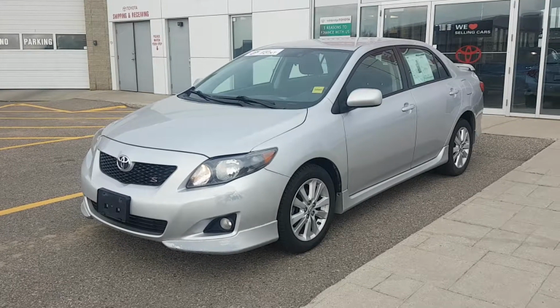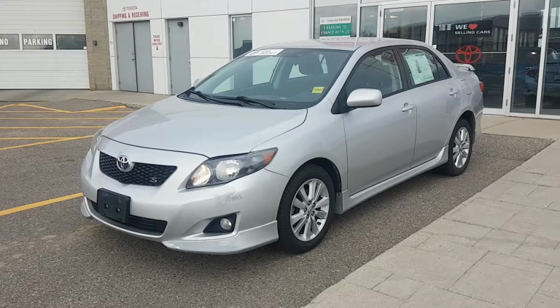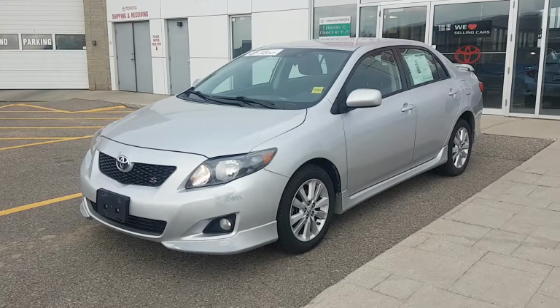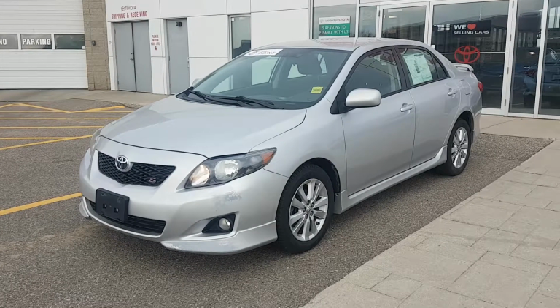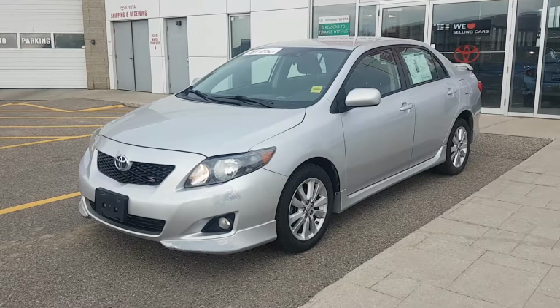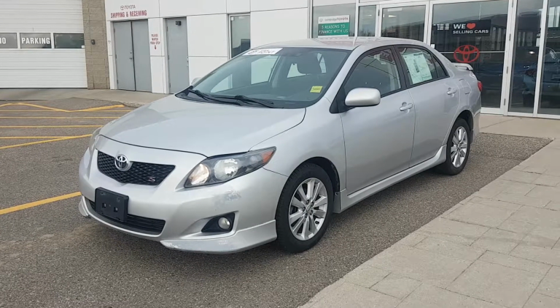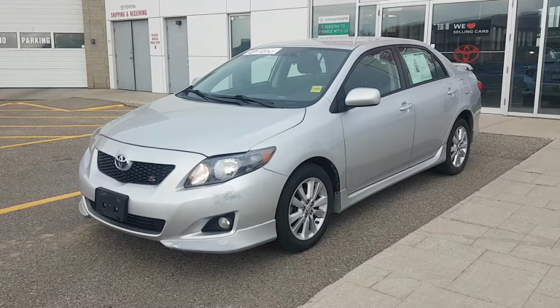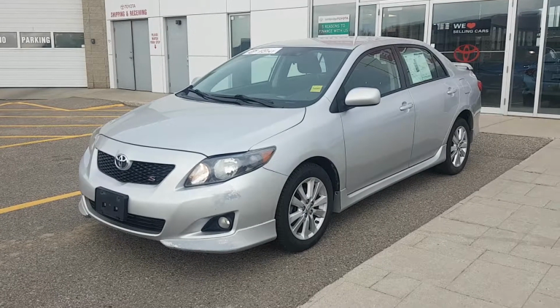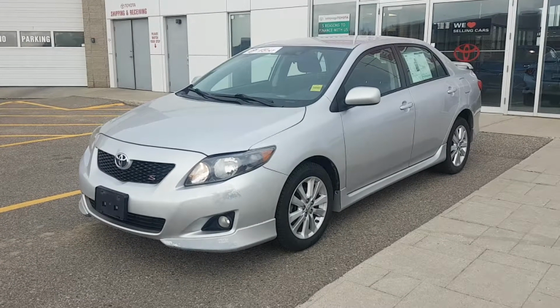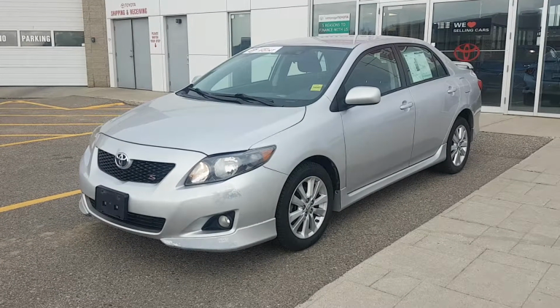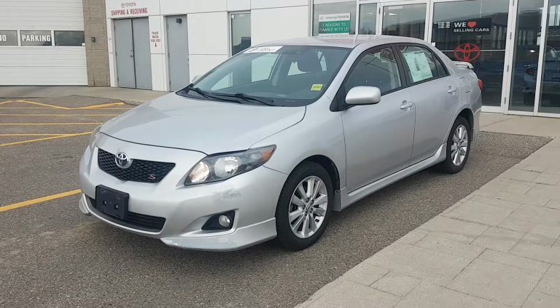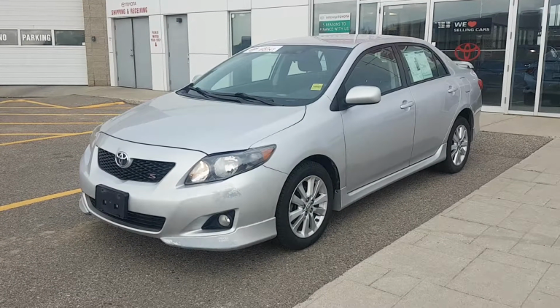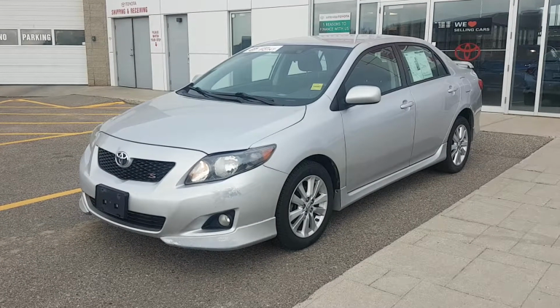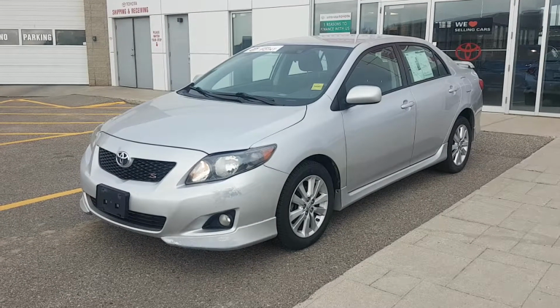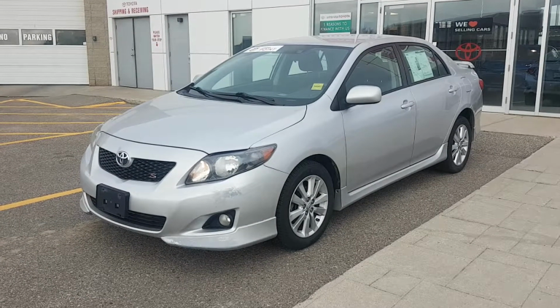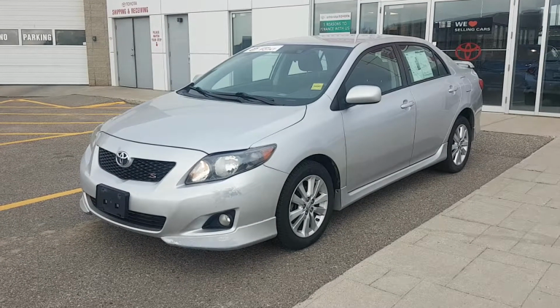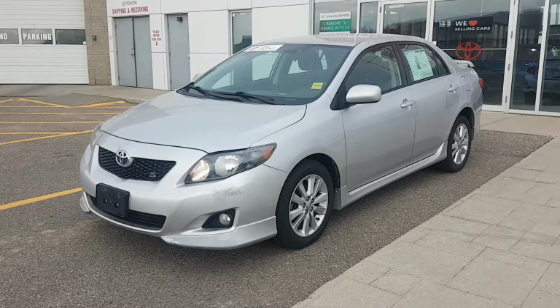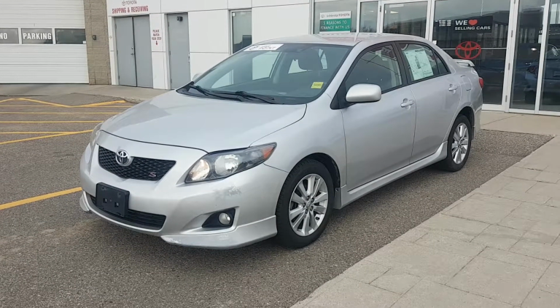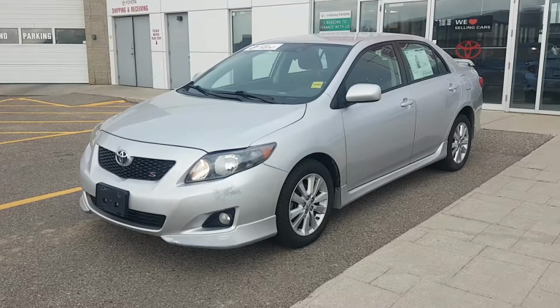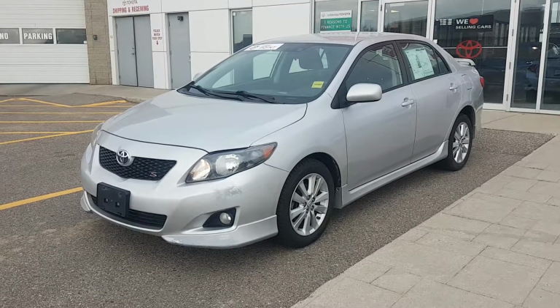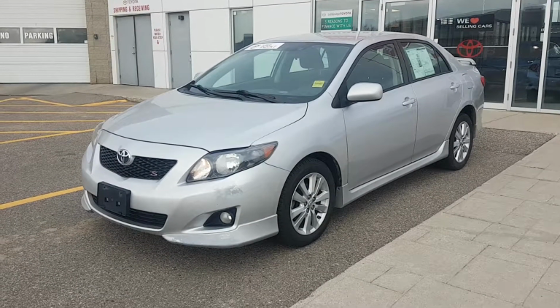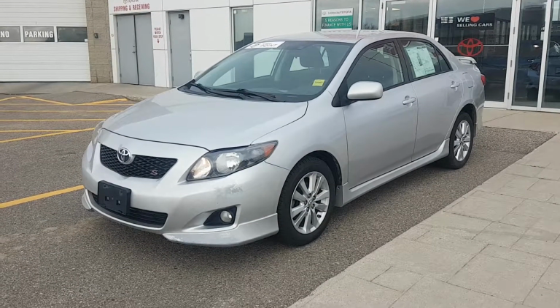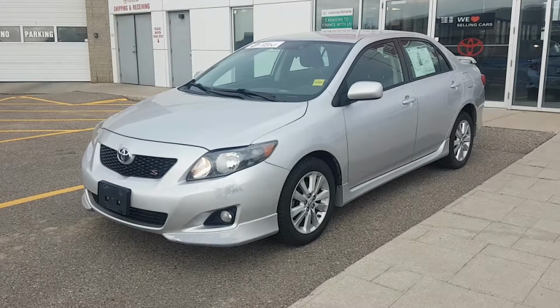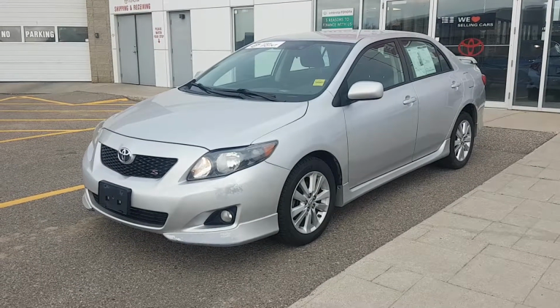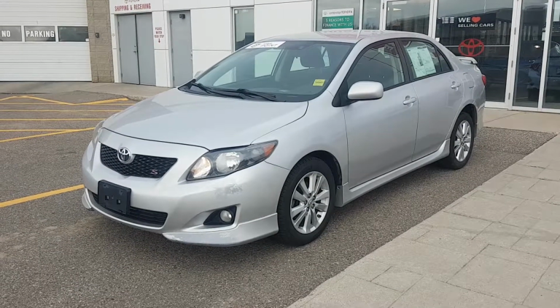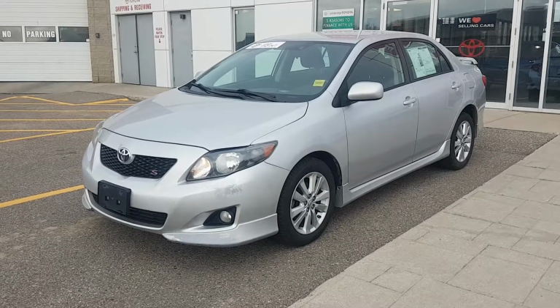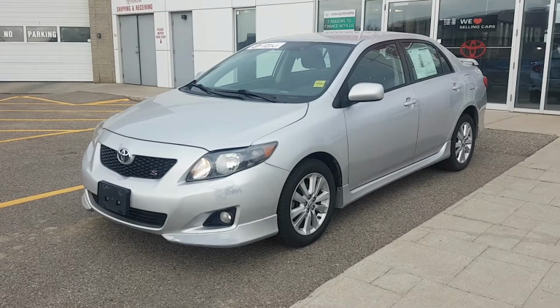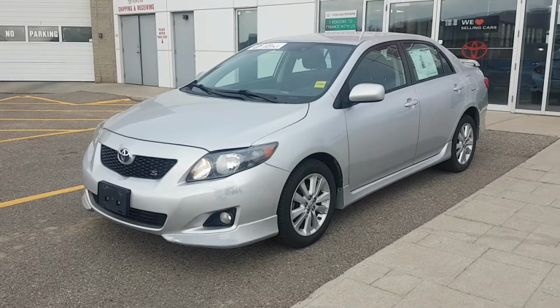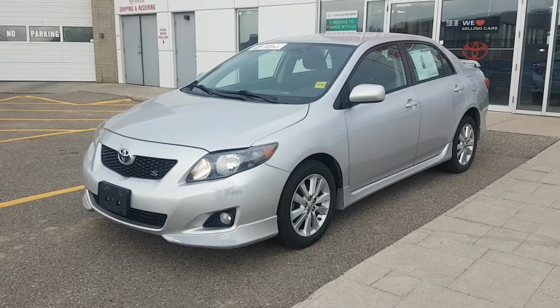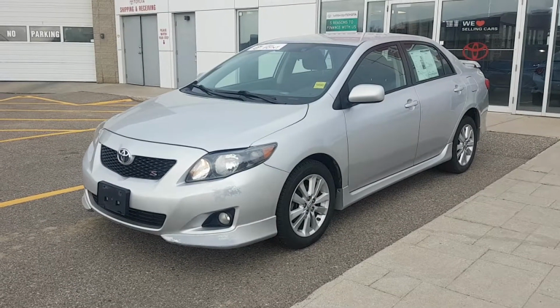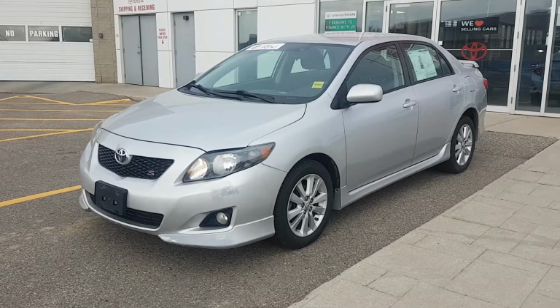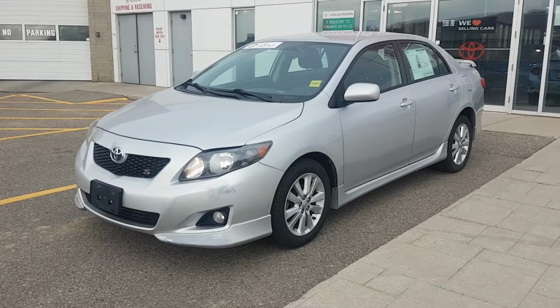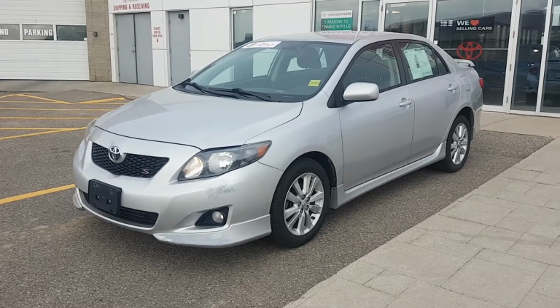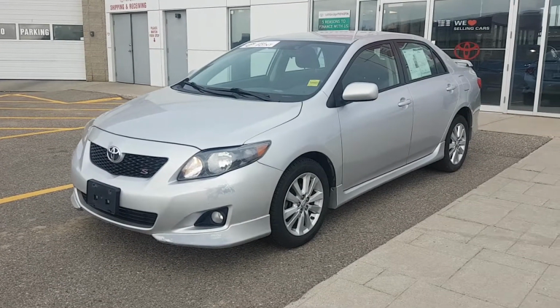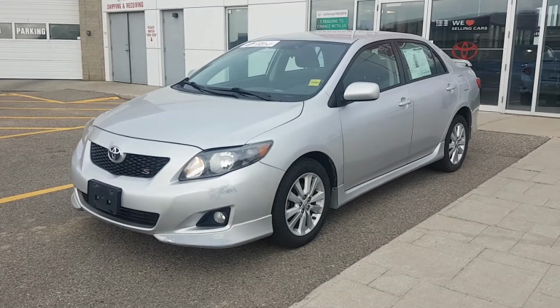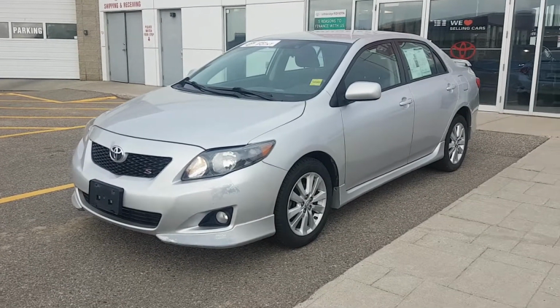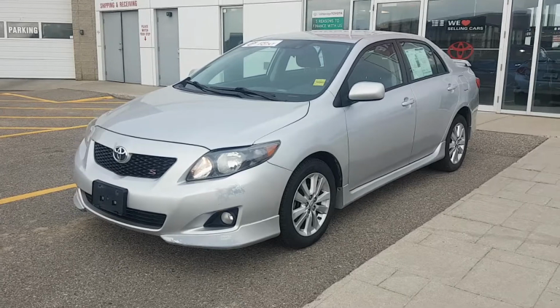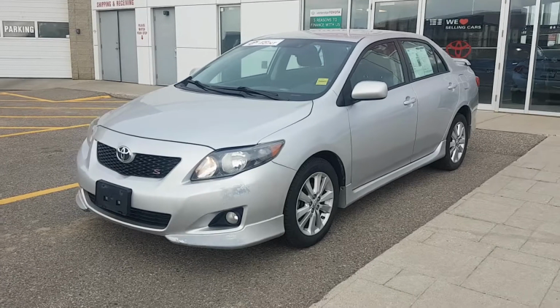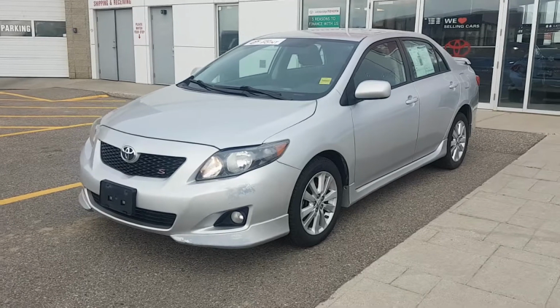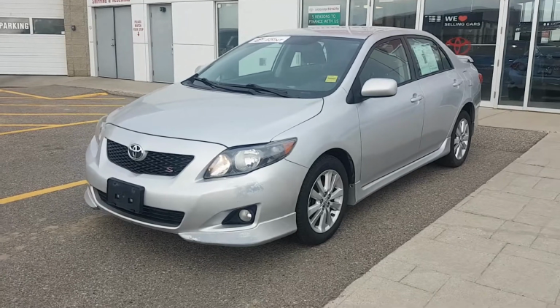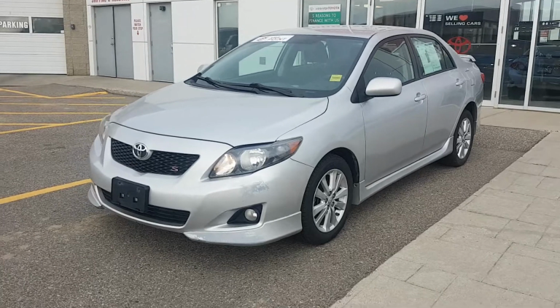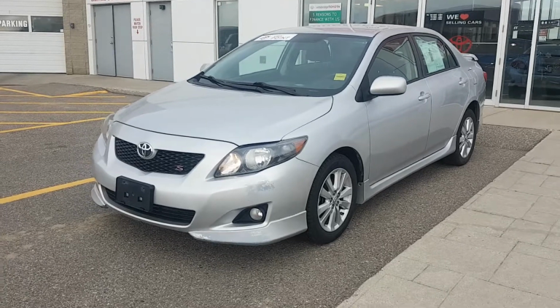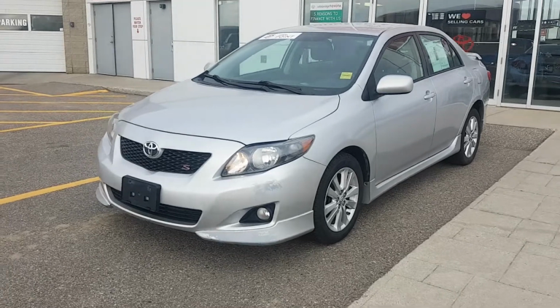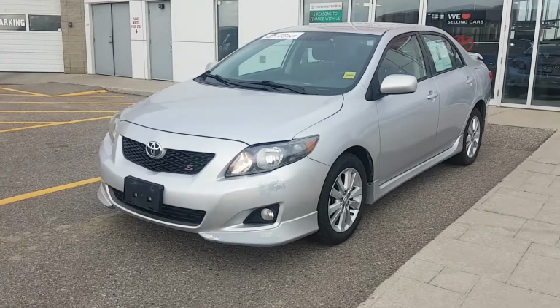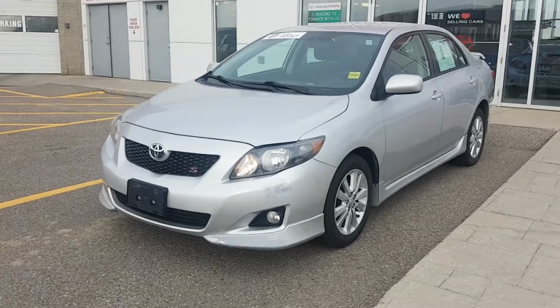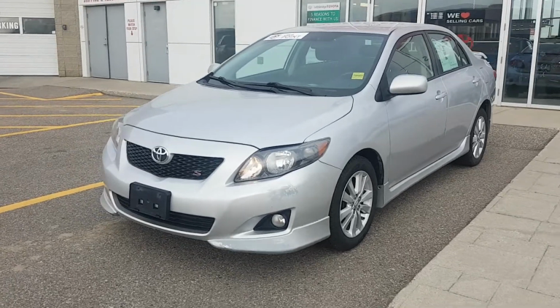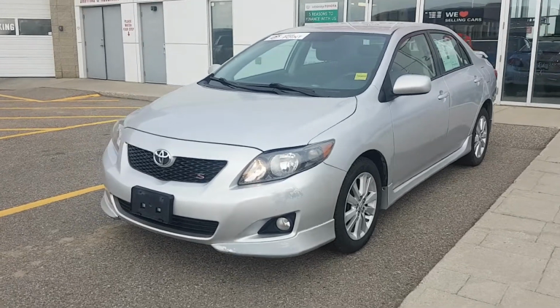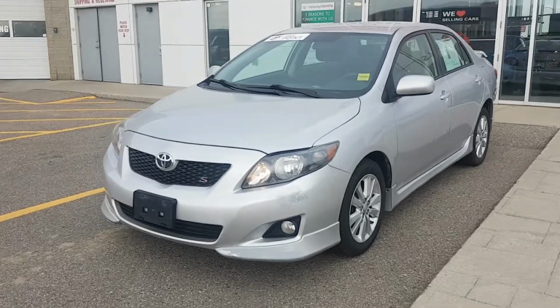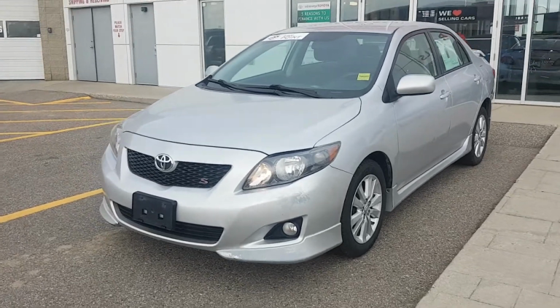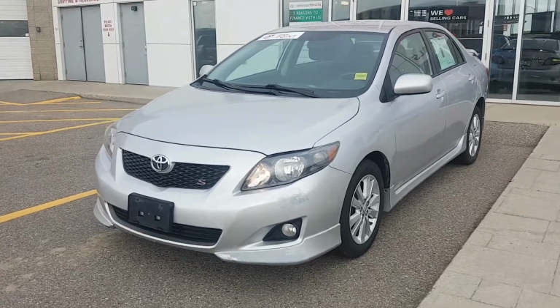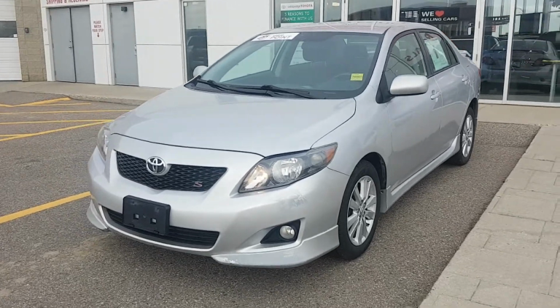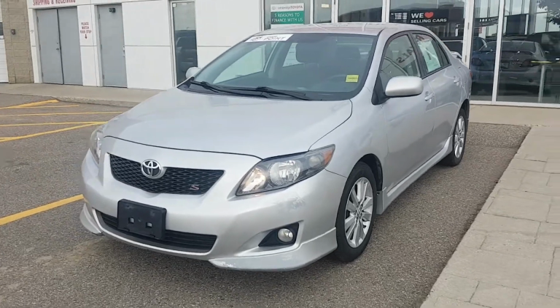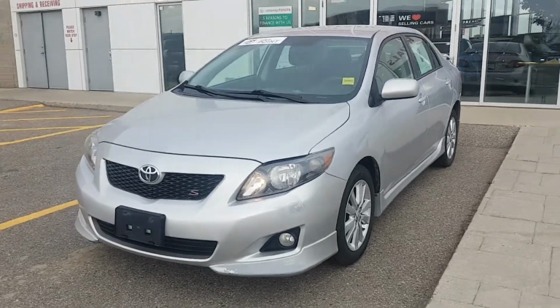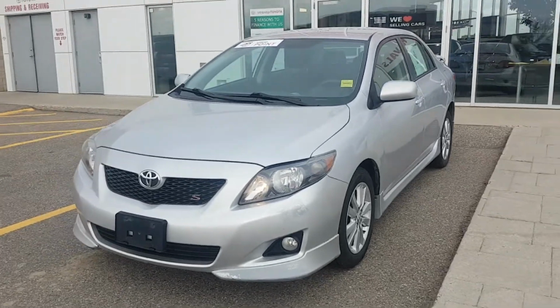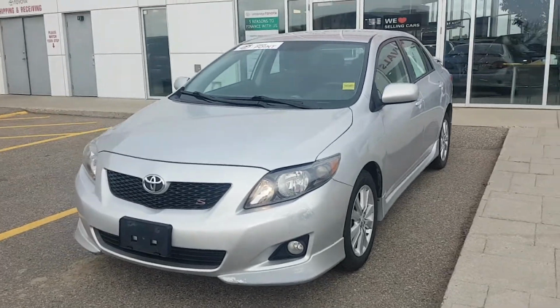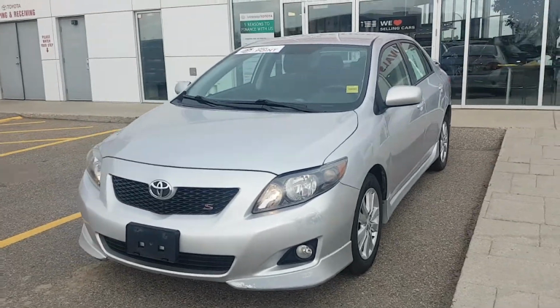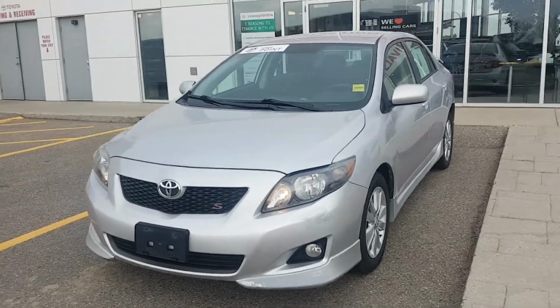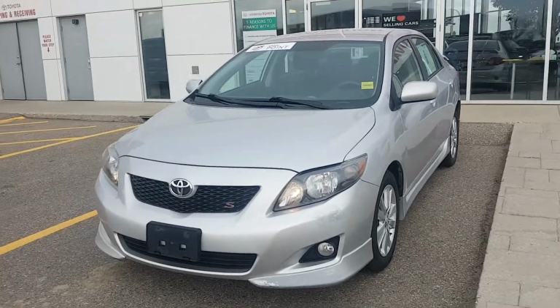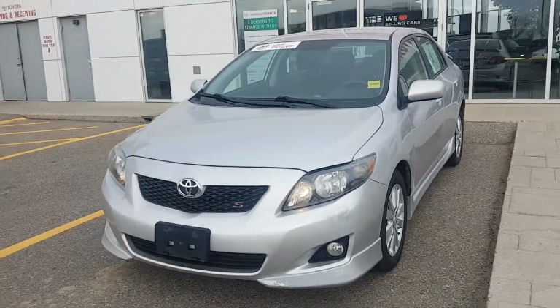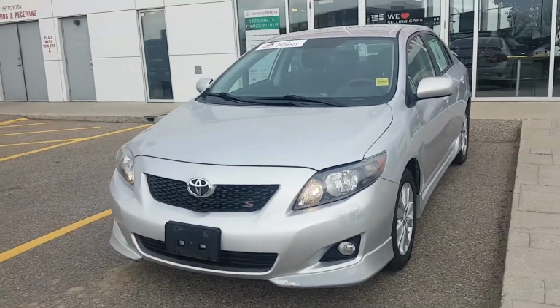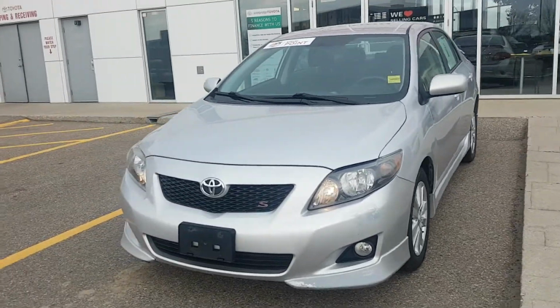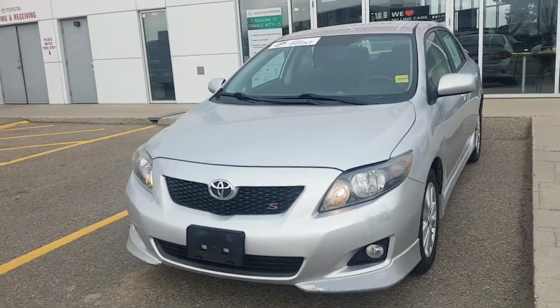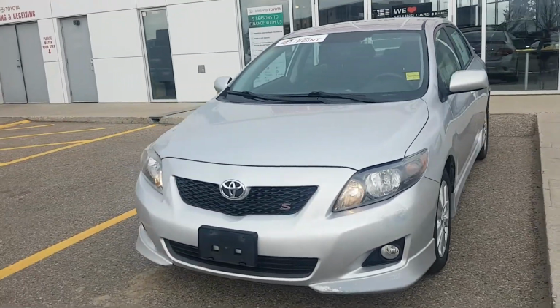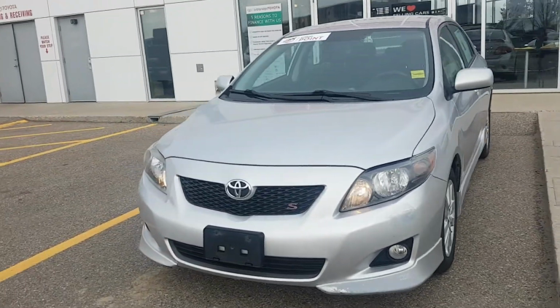Hello, it's Tacey Ellingson from Lethbridge Toyota, and here is our 2009 Toyota Corolla Sport.